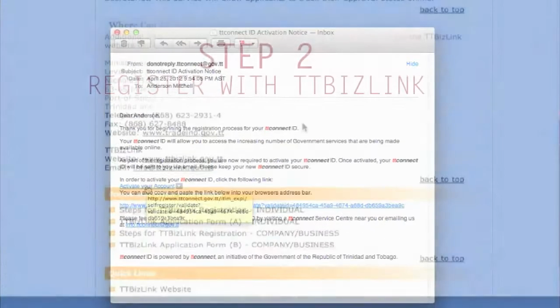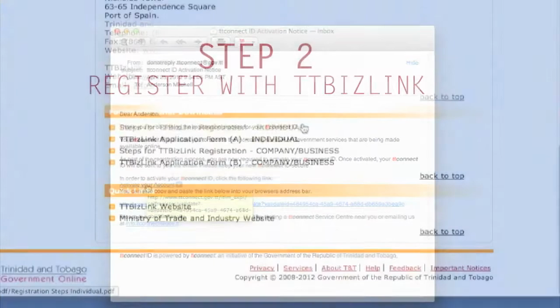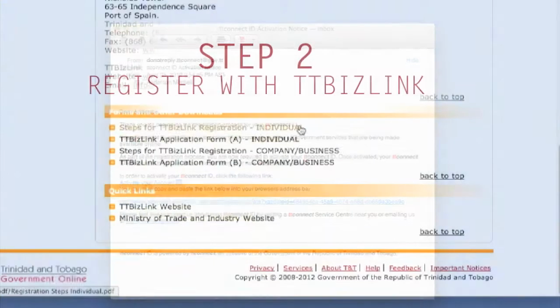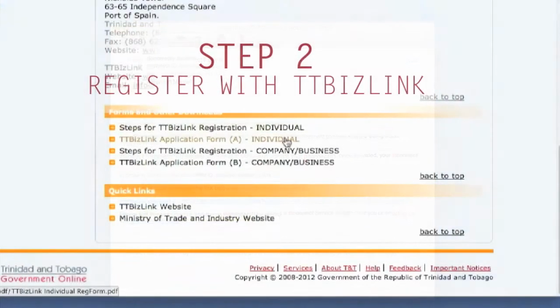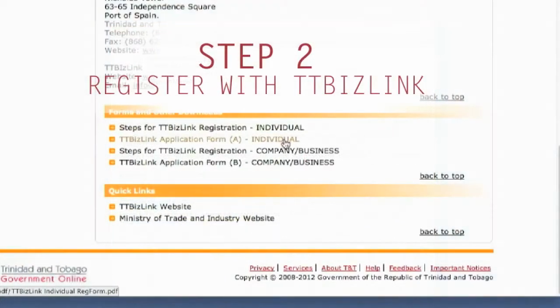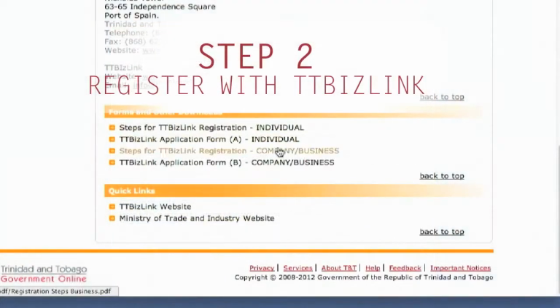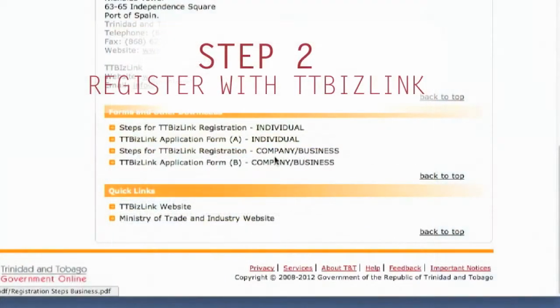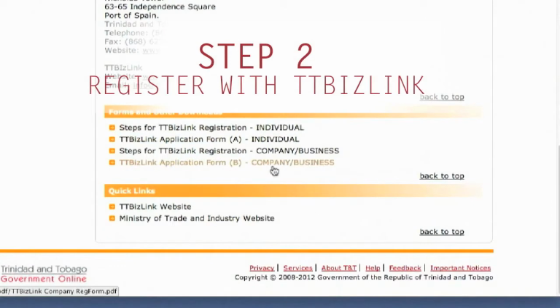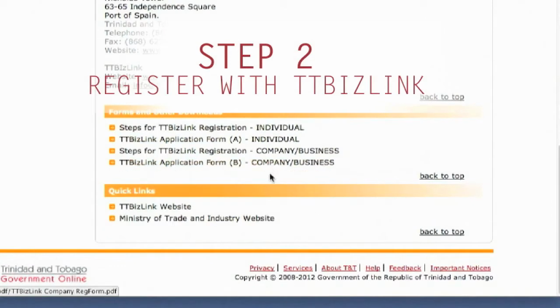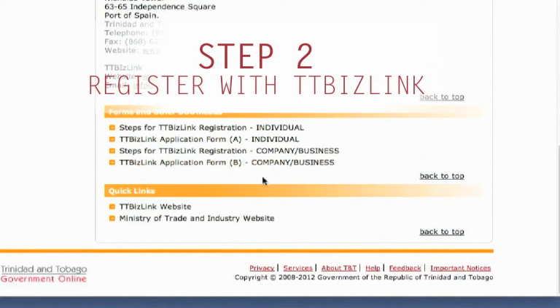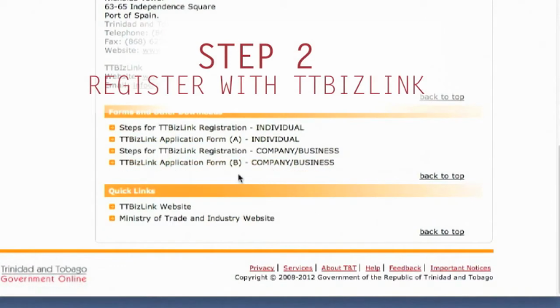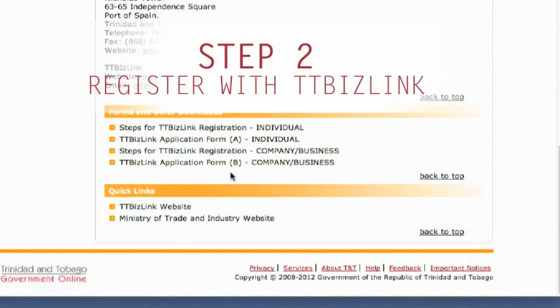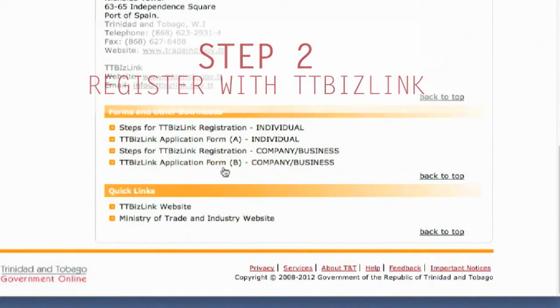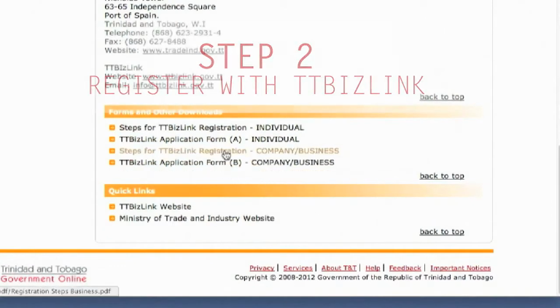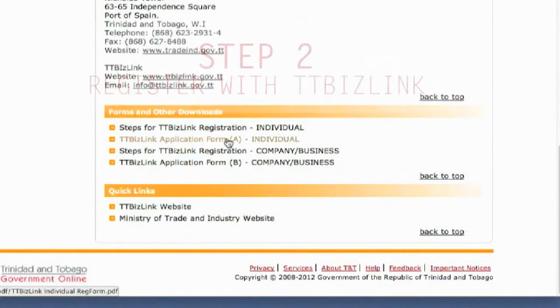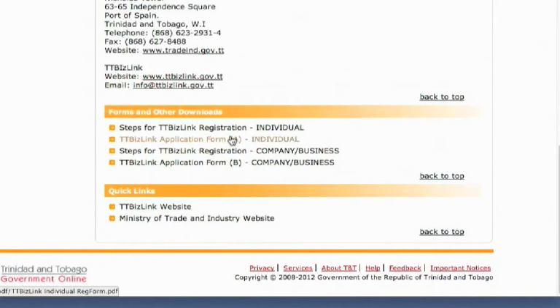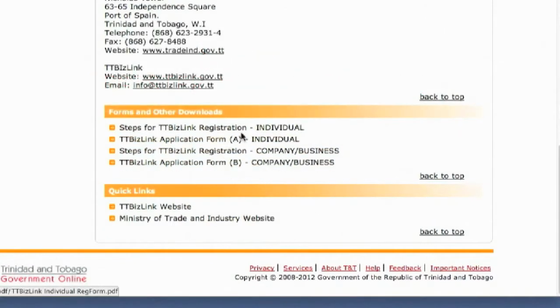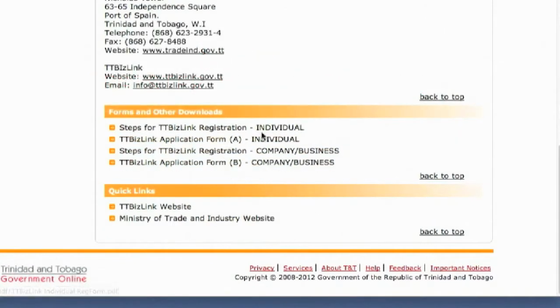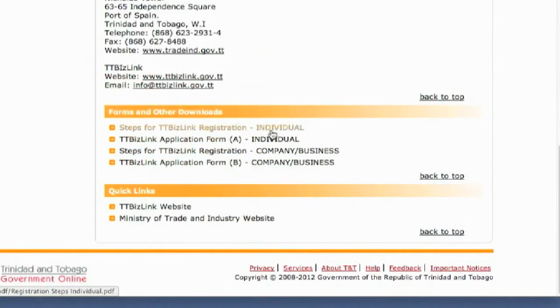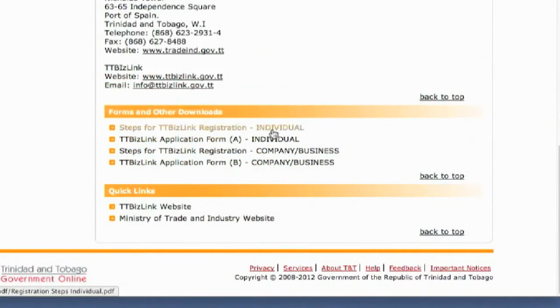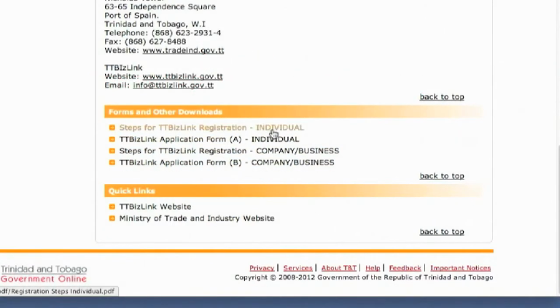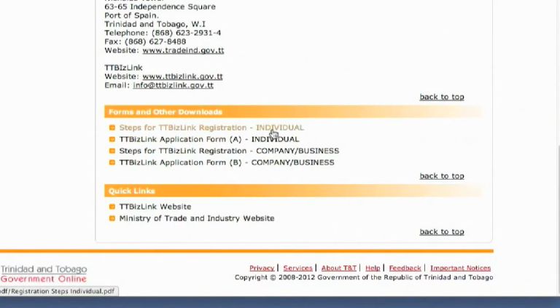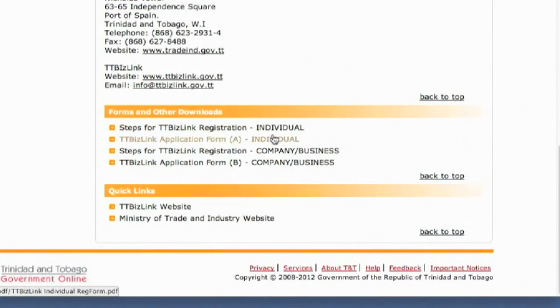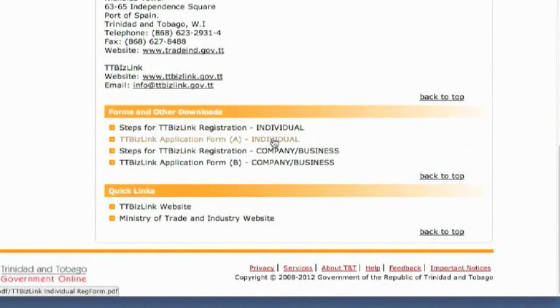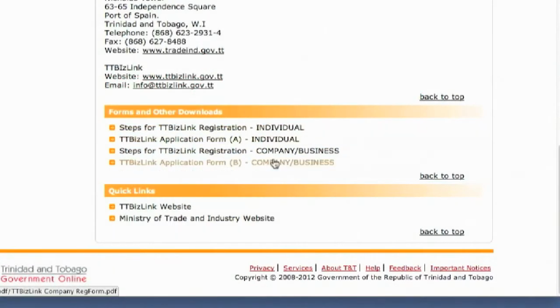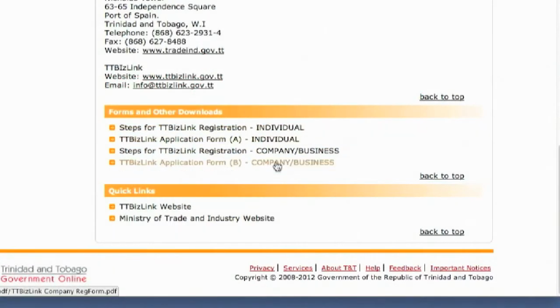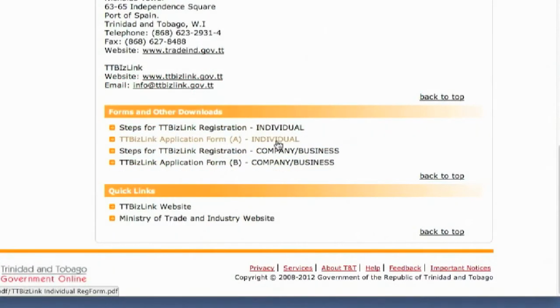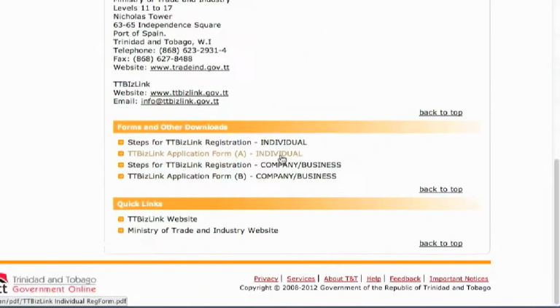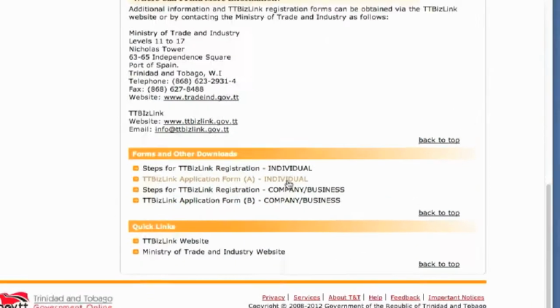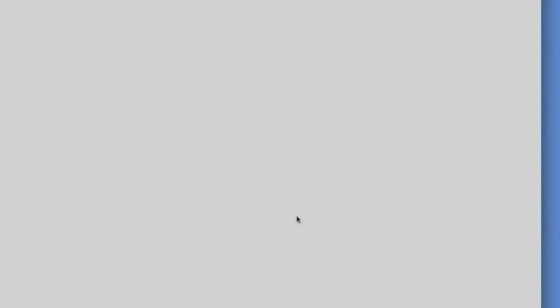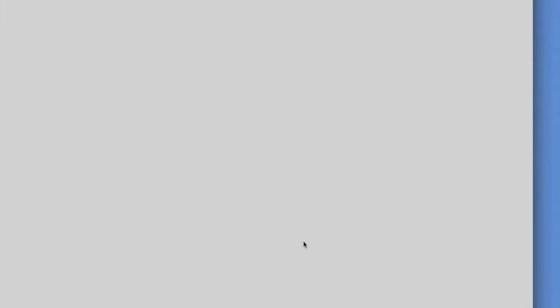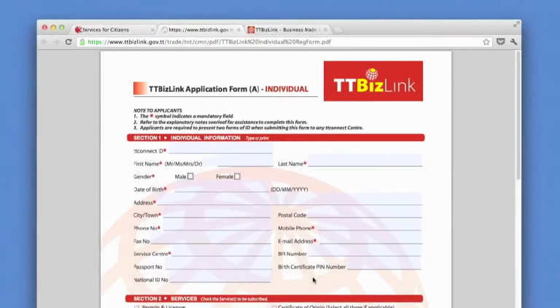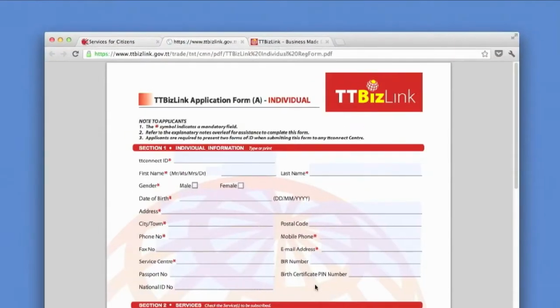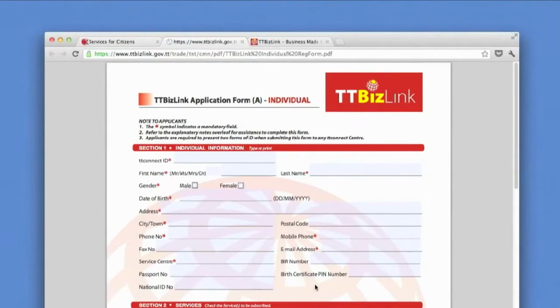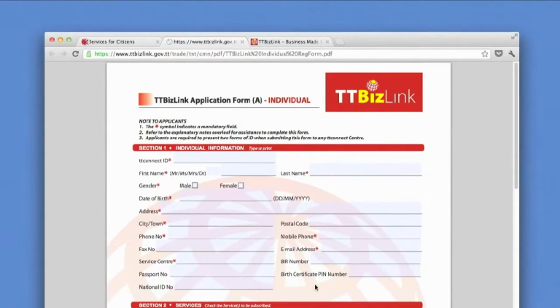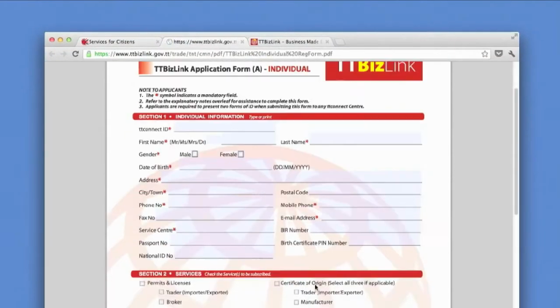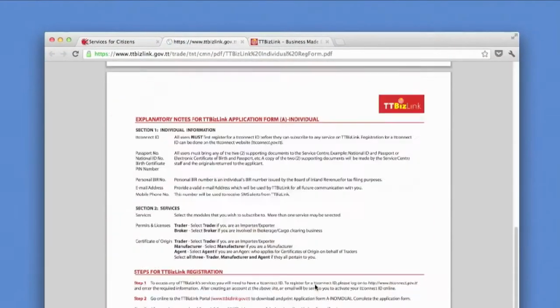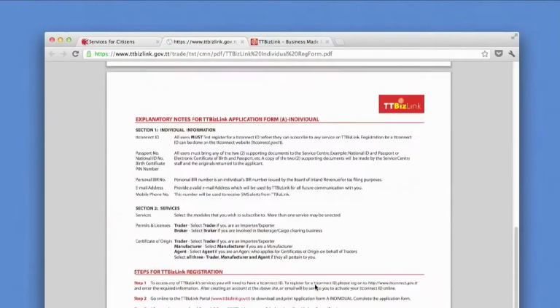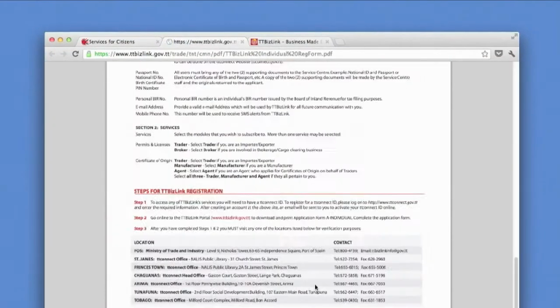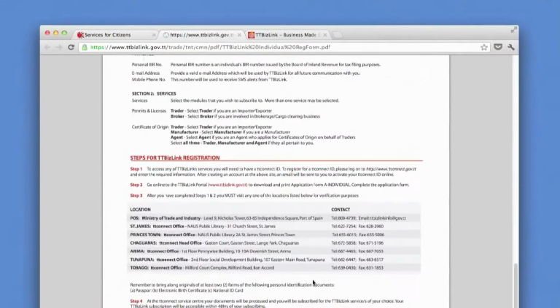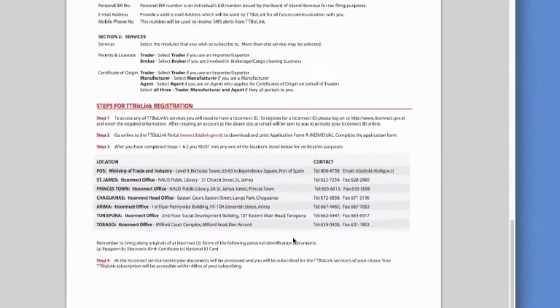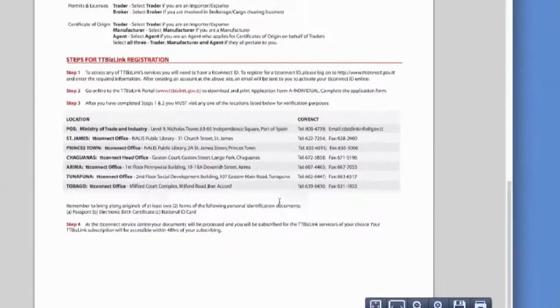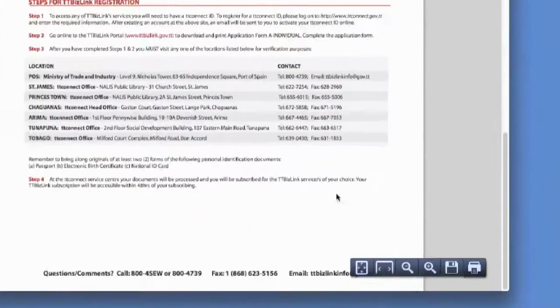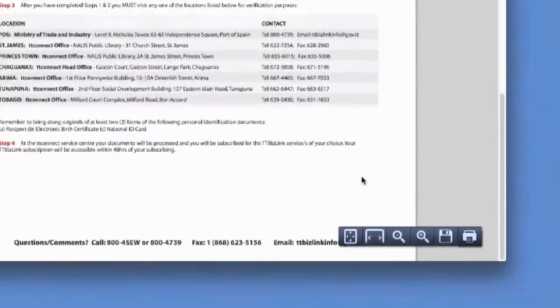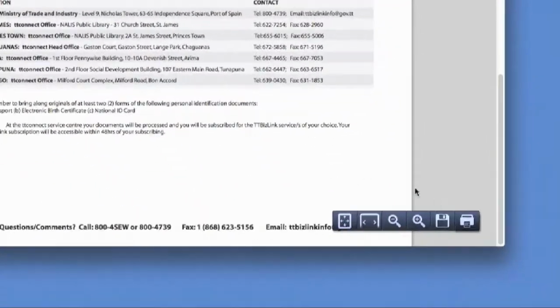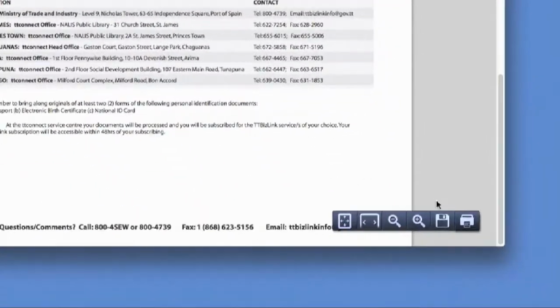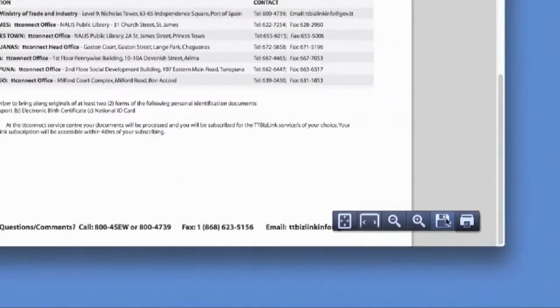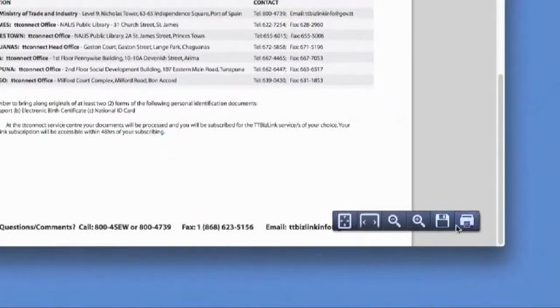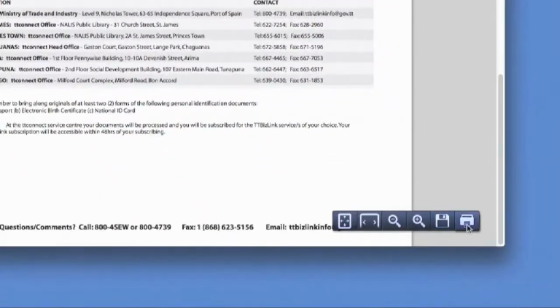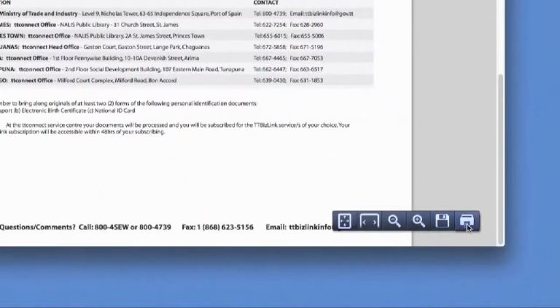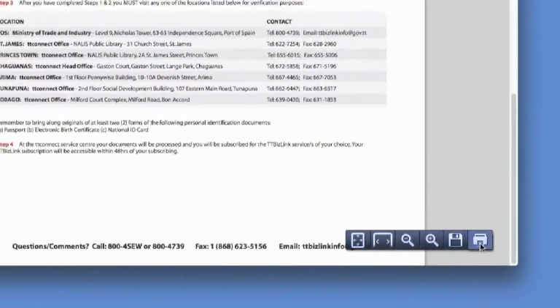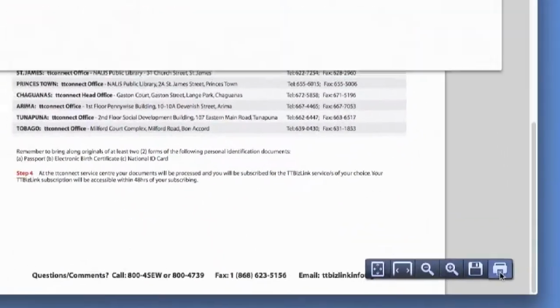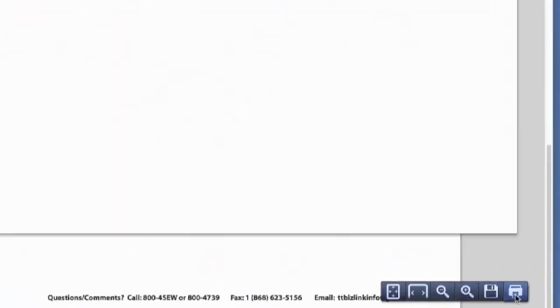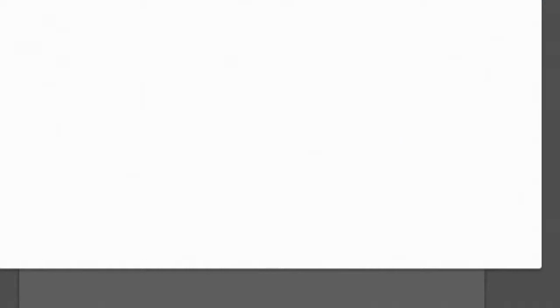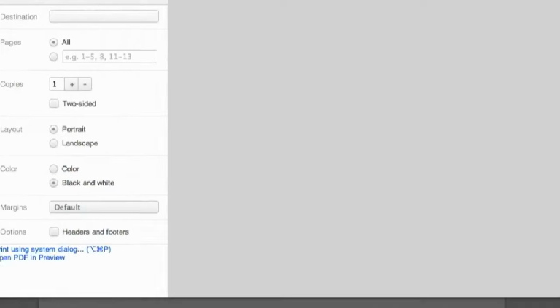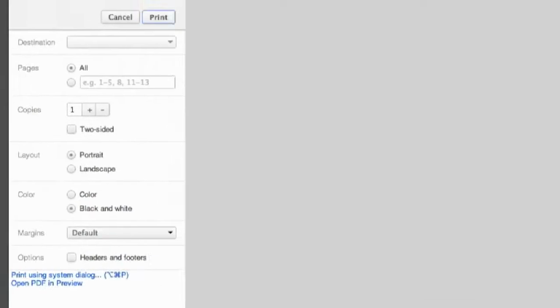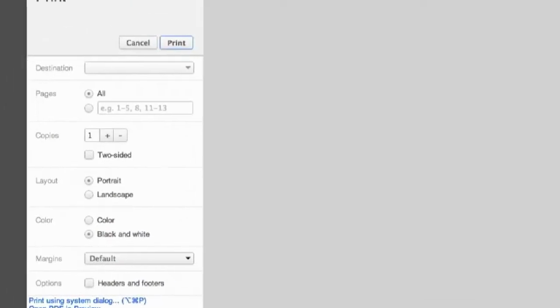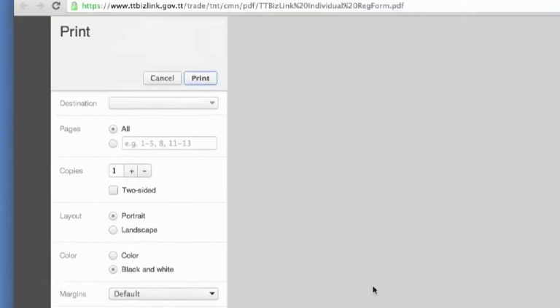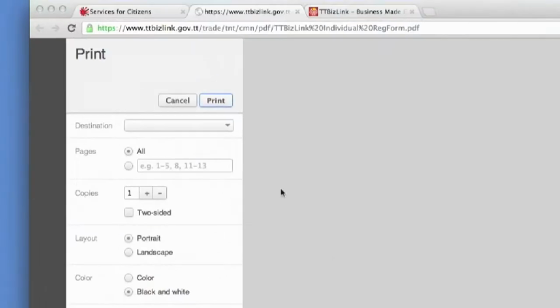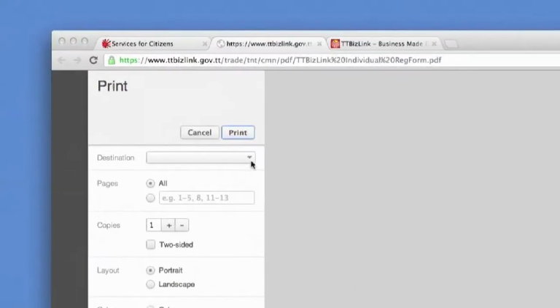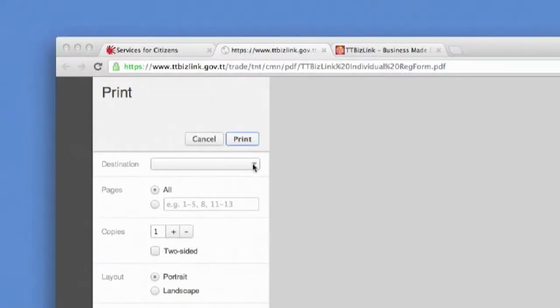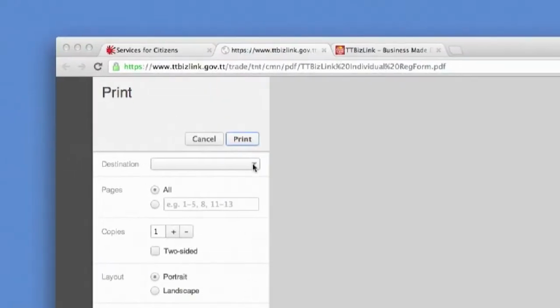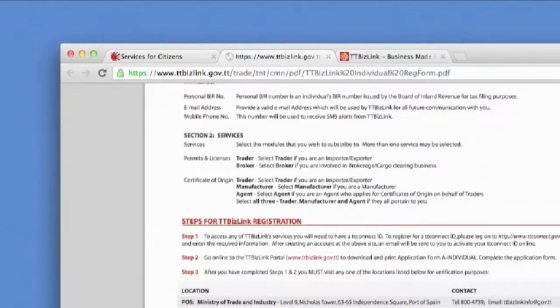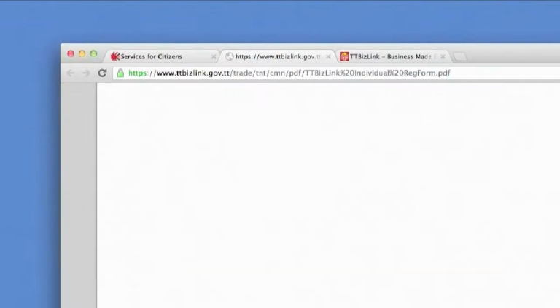Go online to TTBizLink's website to download, print, and complete the application relevant to you.